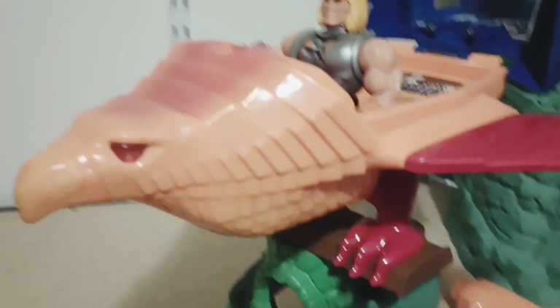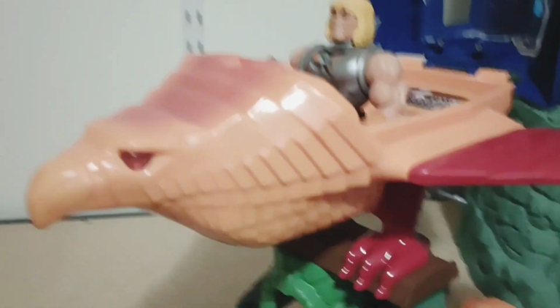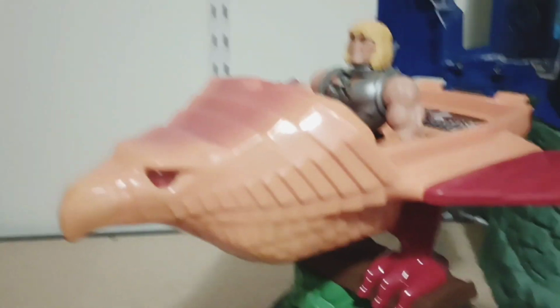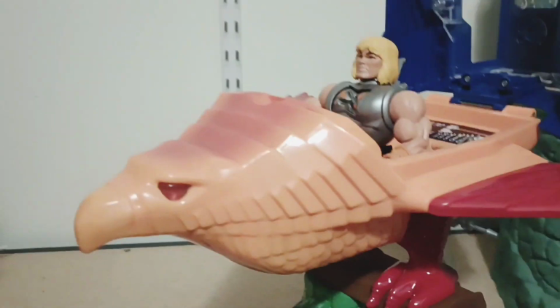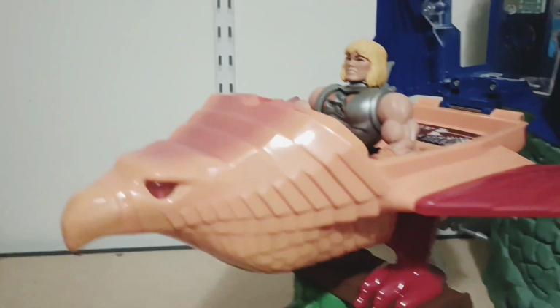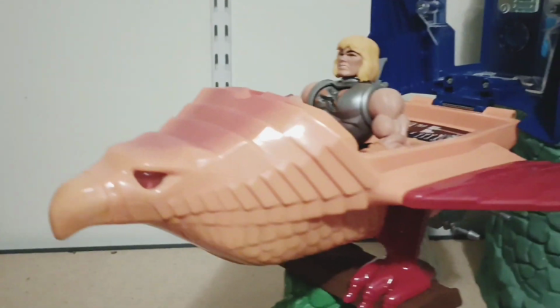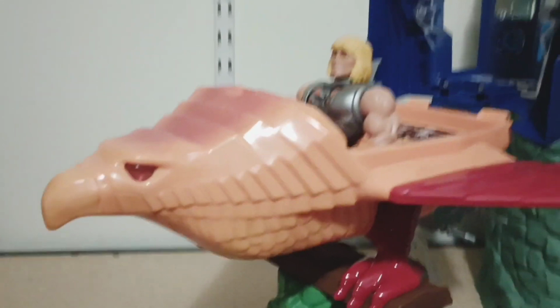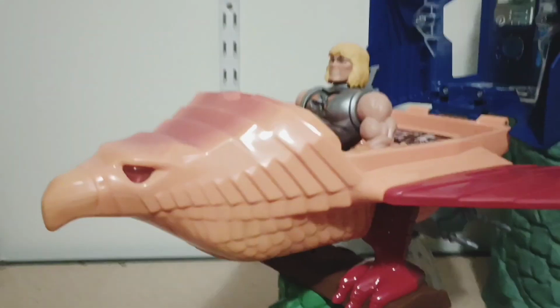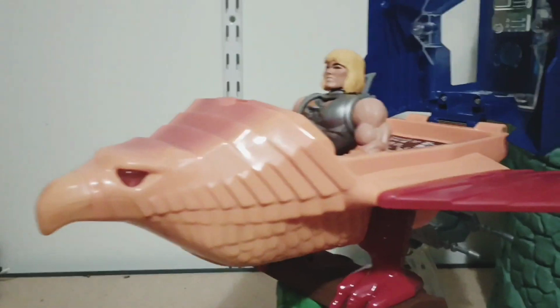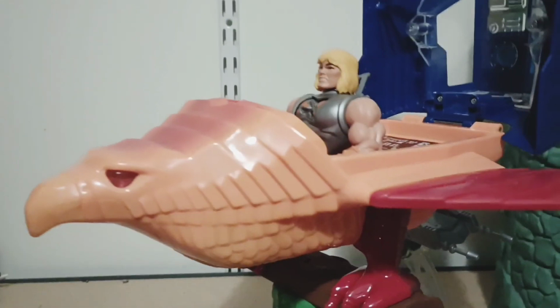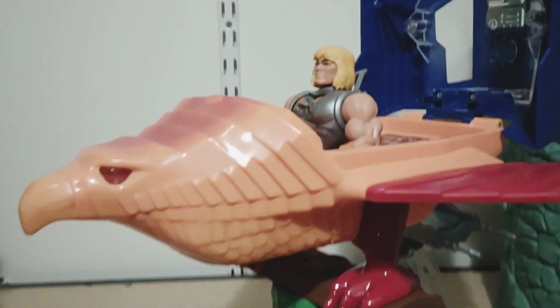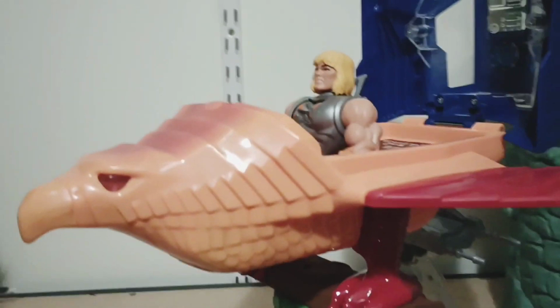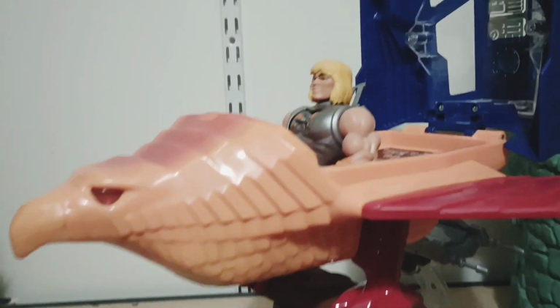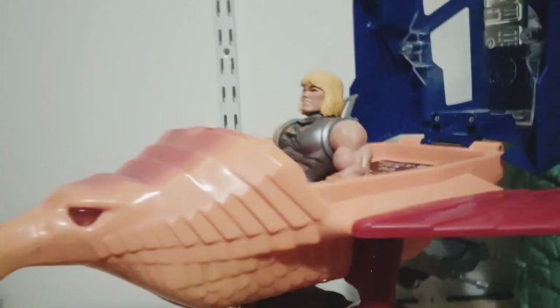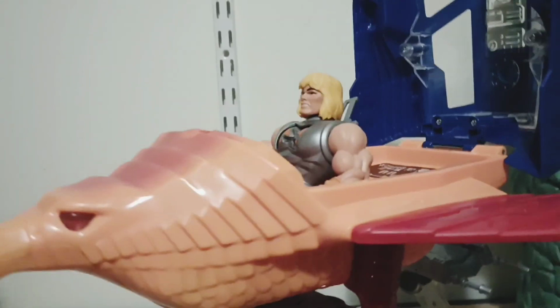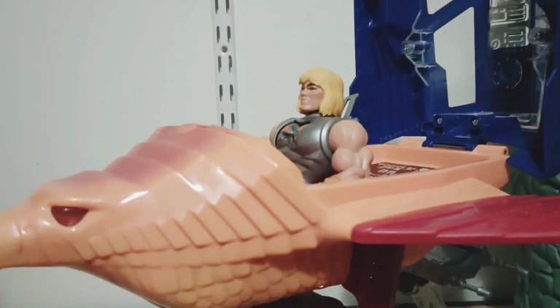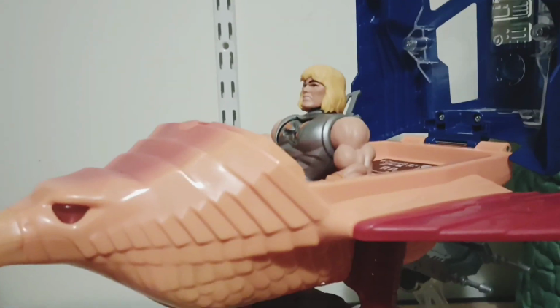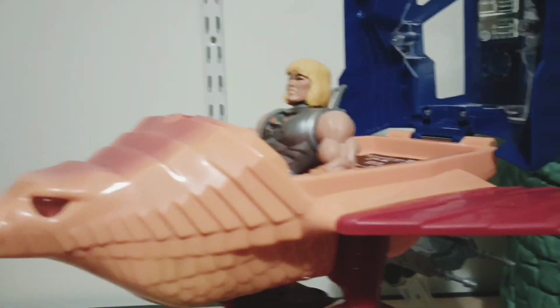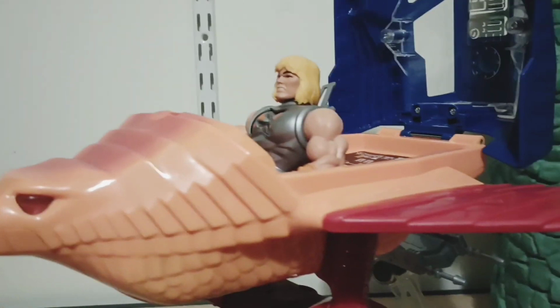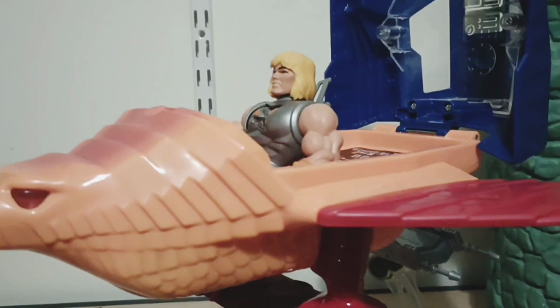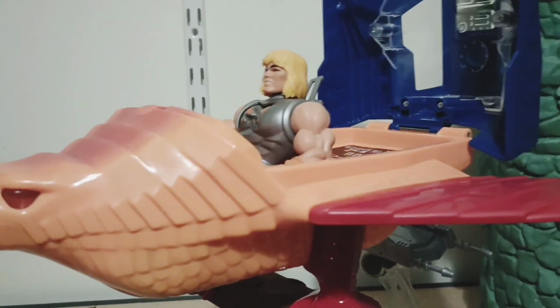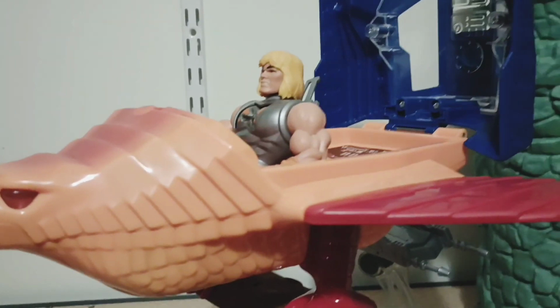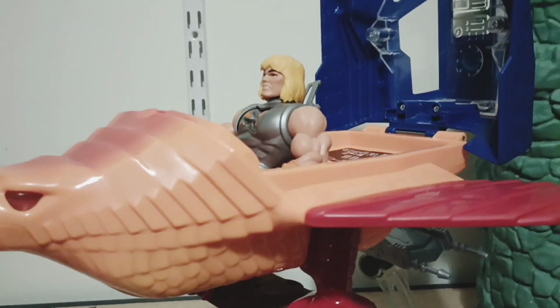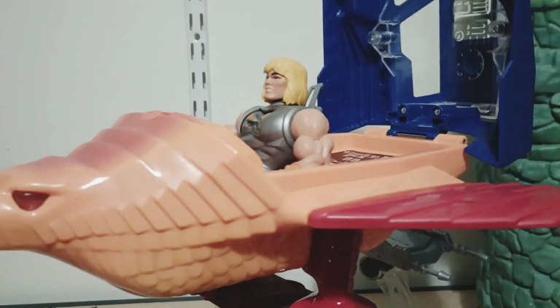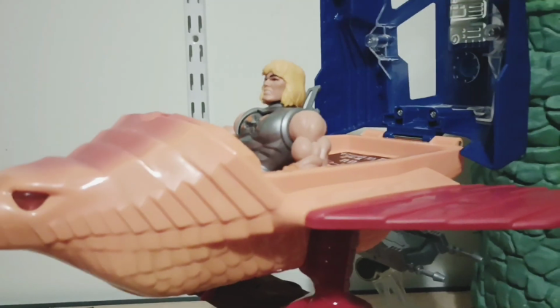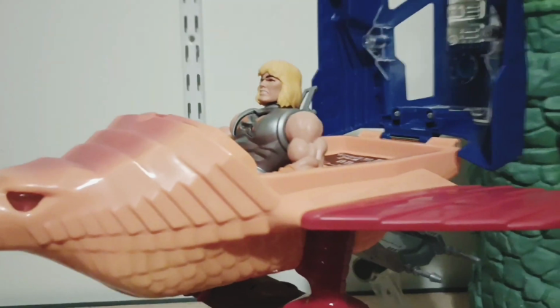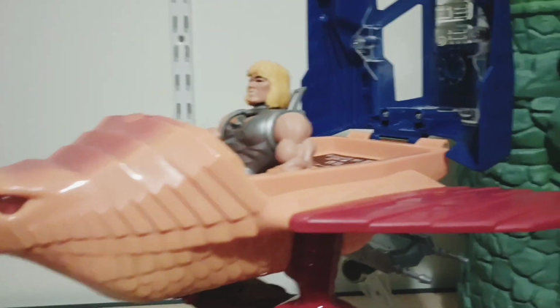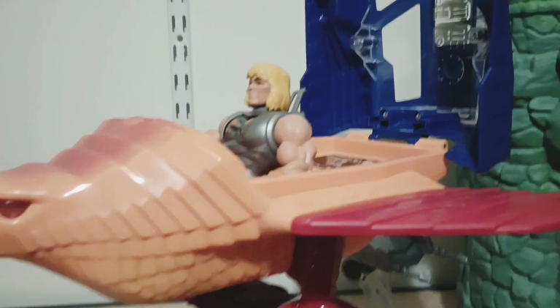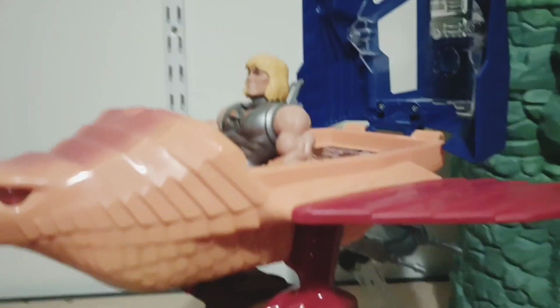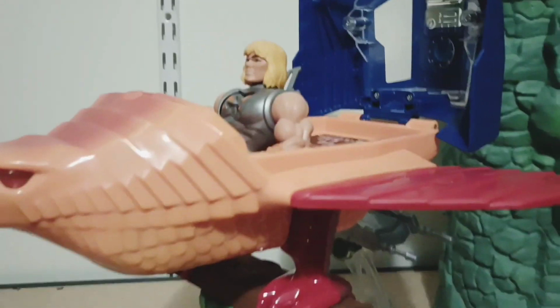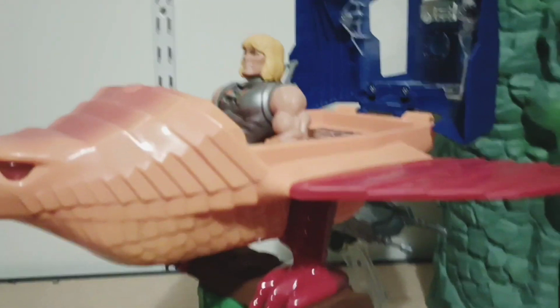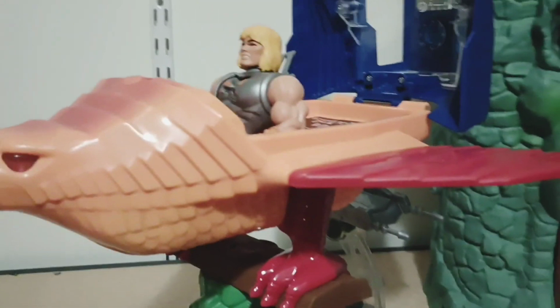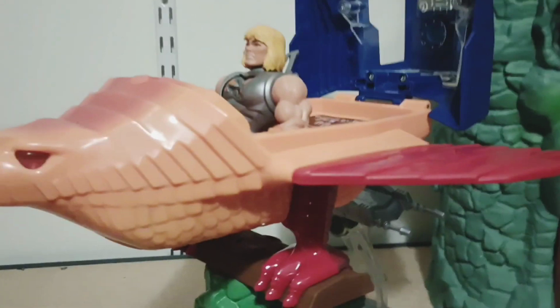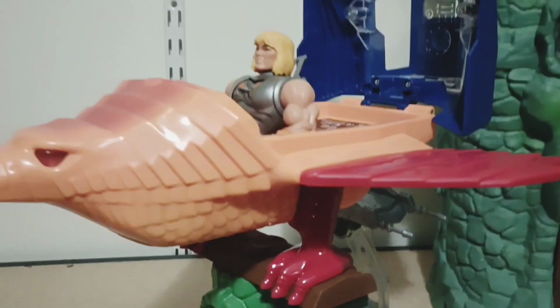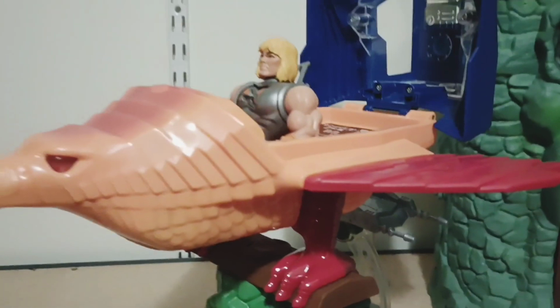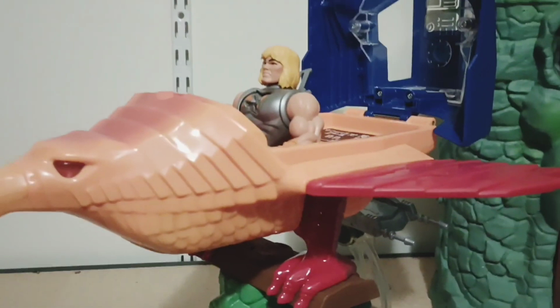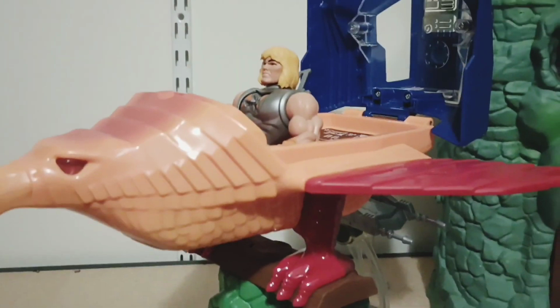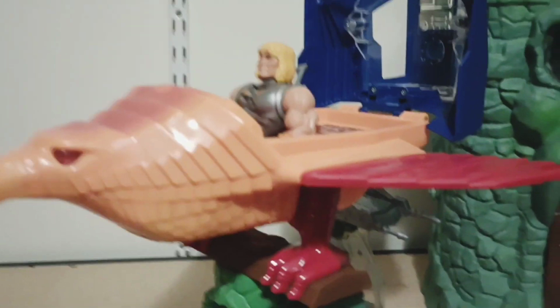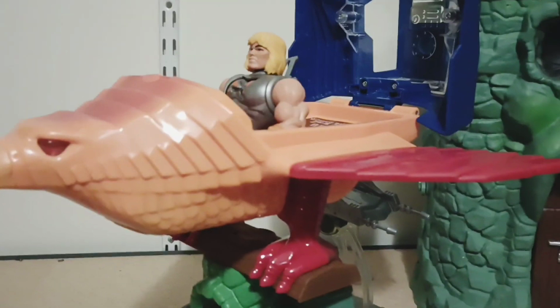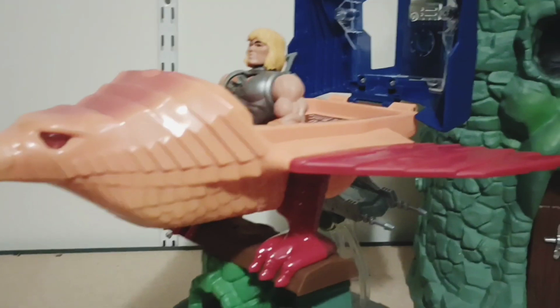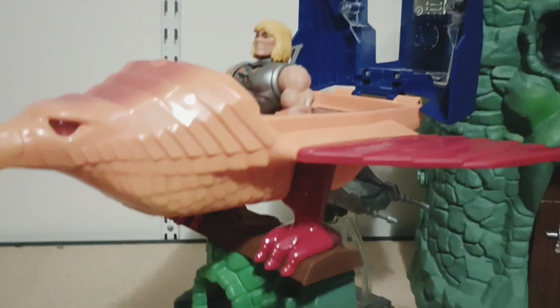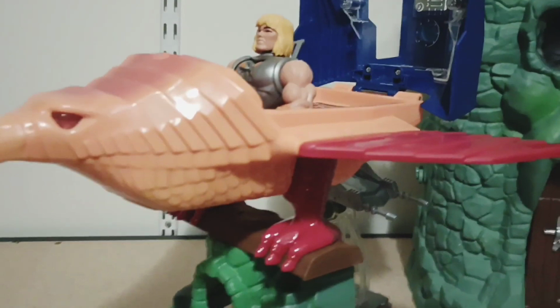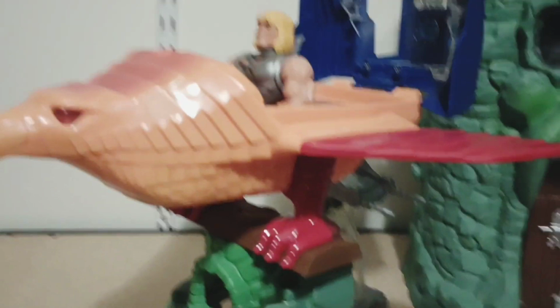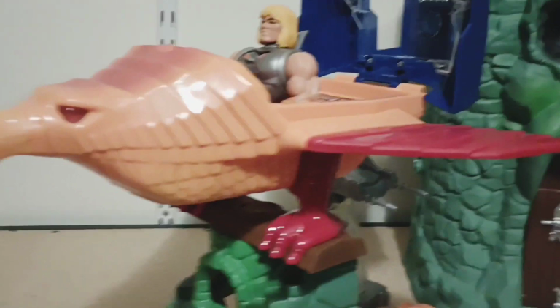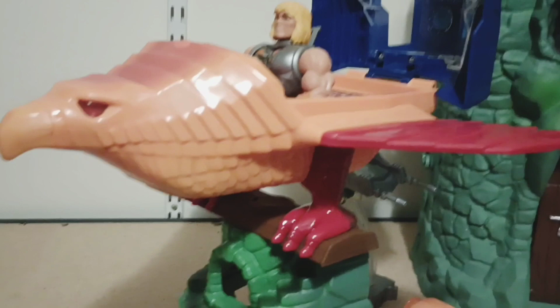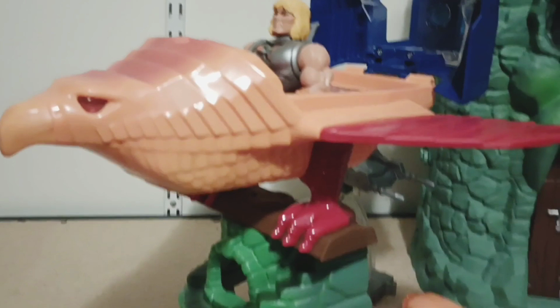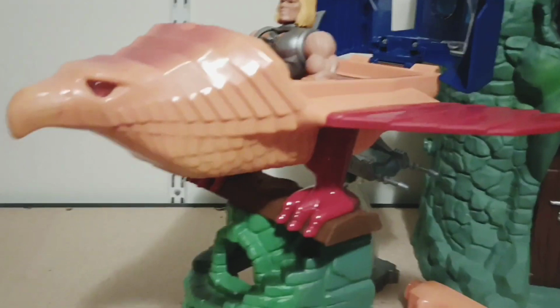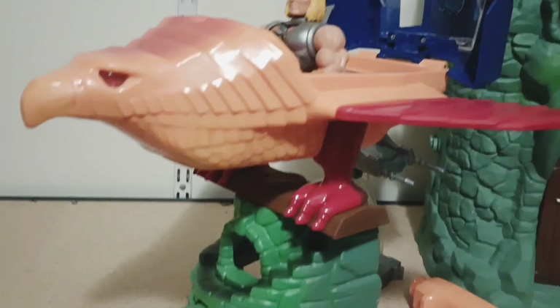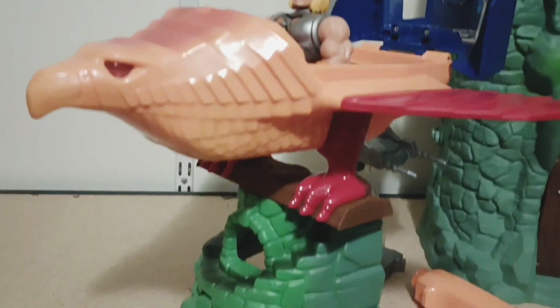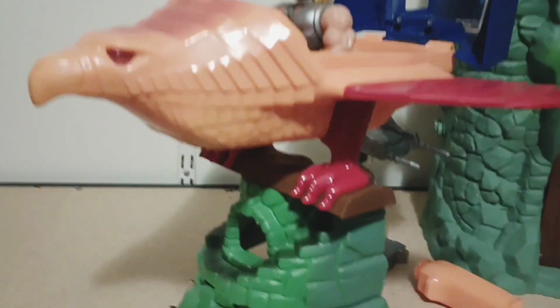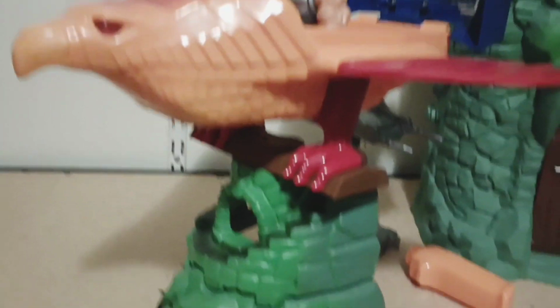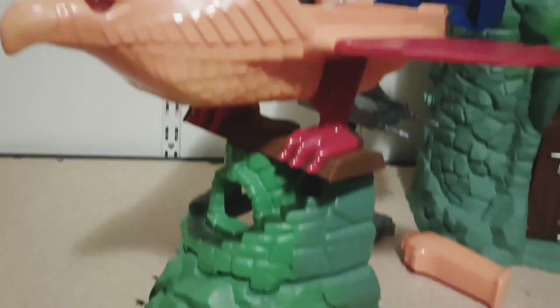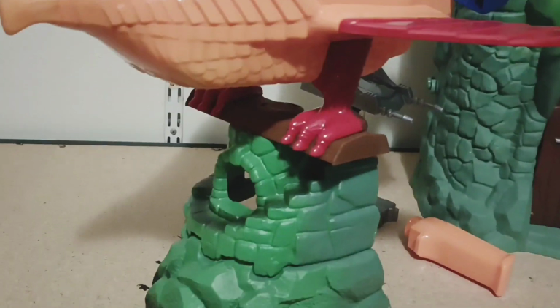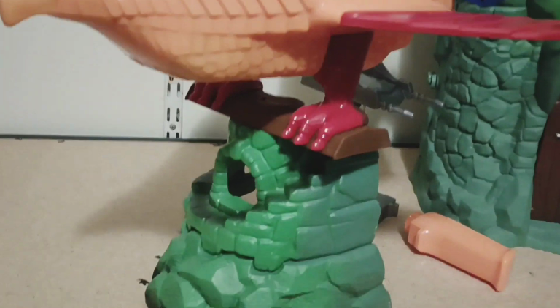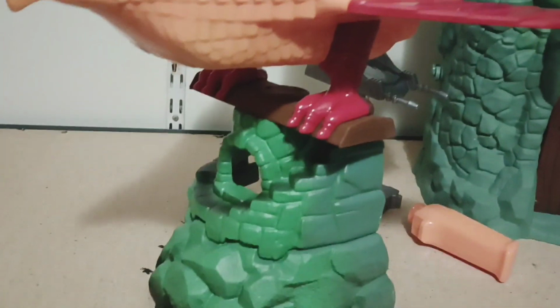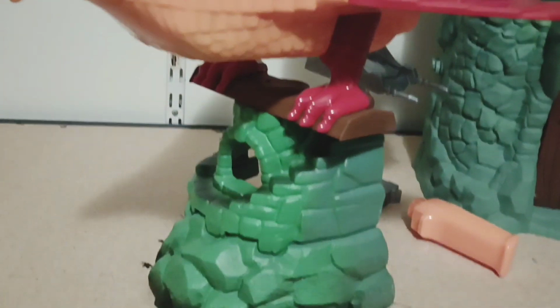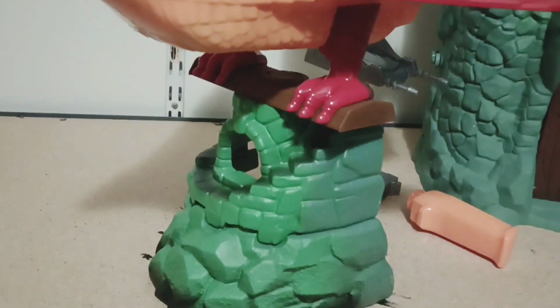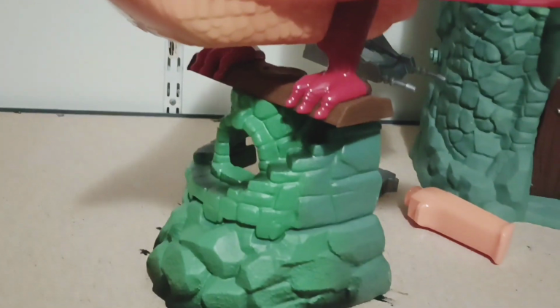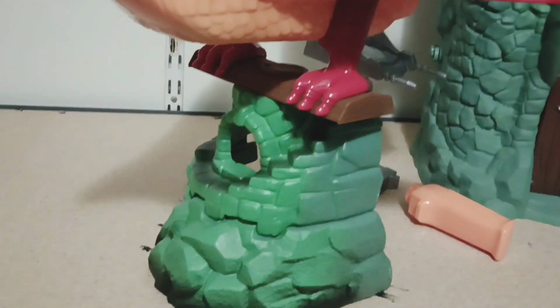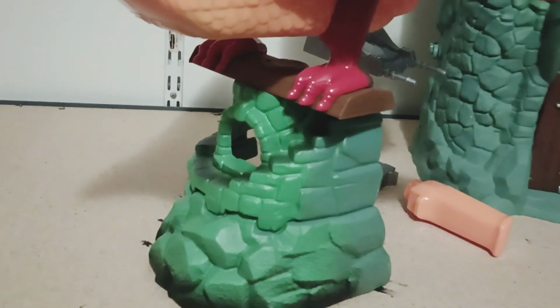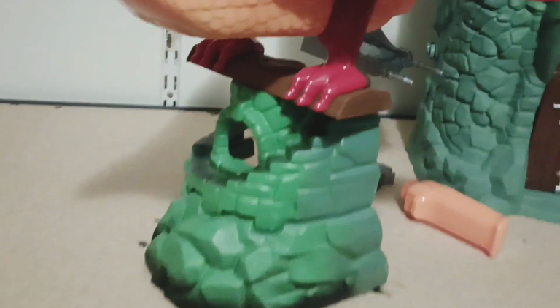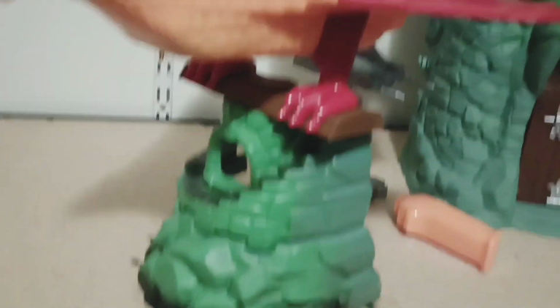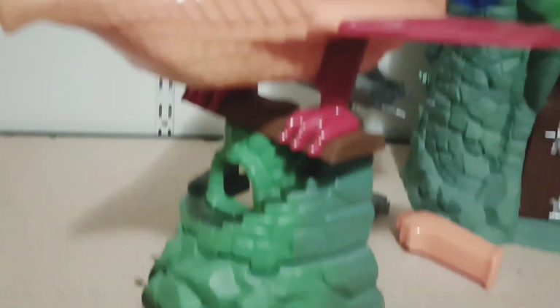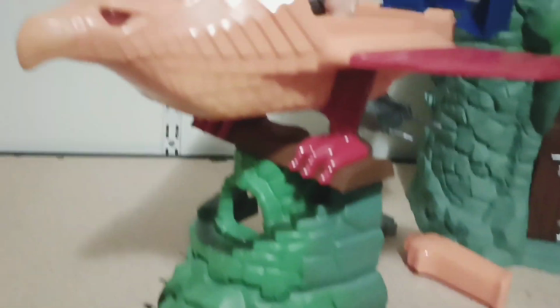Looks good. They got these at Target — I got this at Target today.